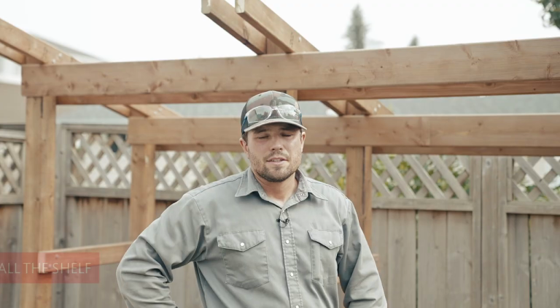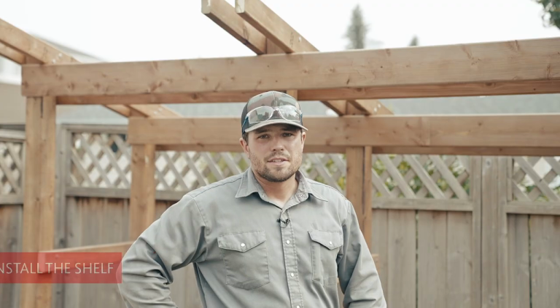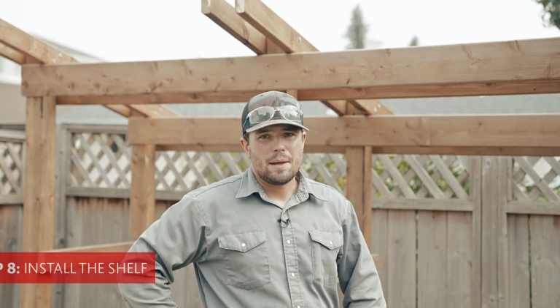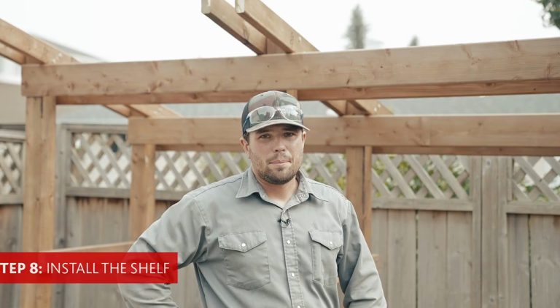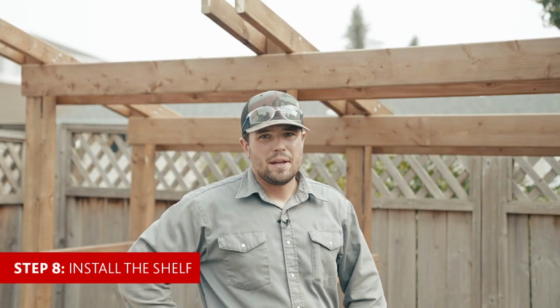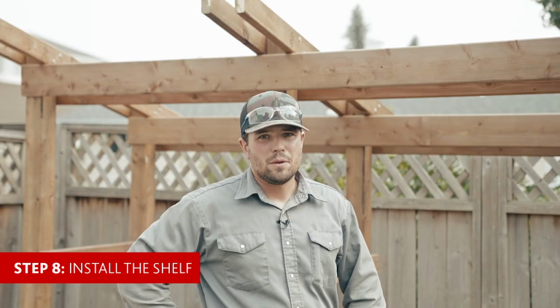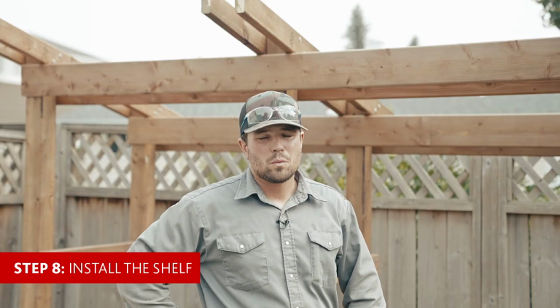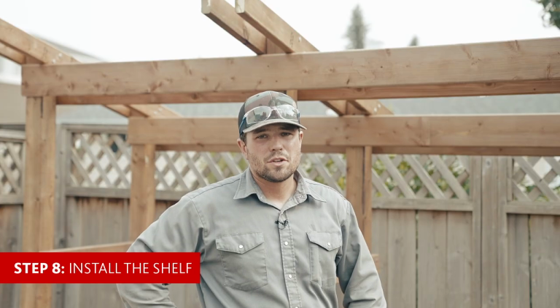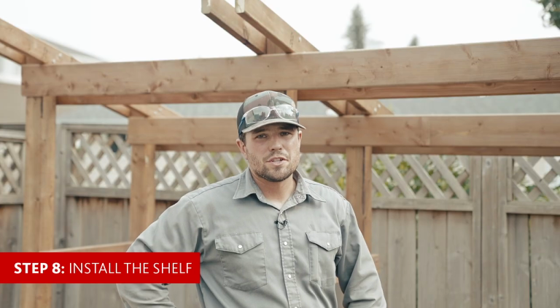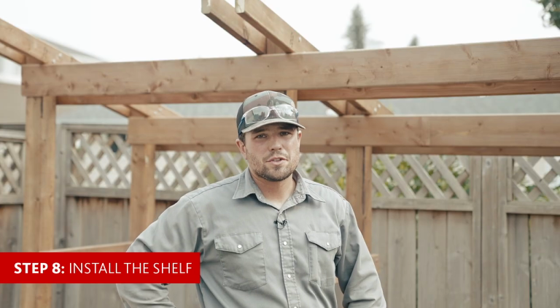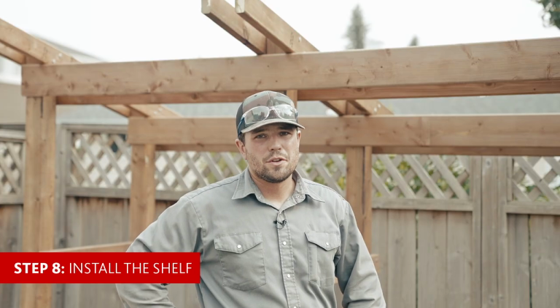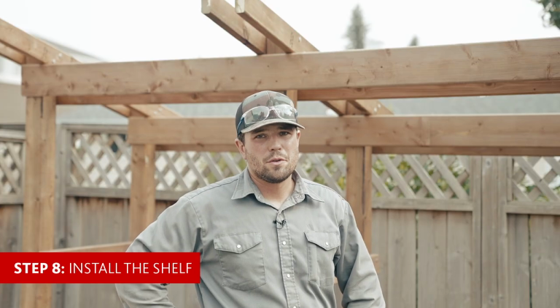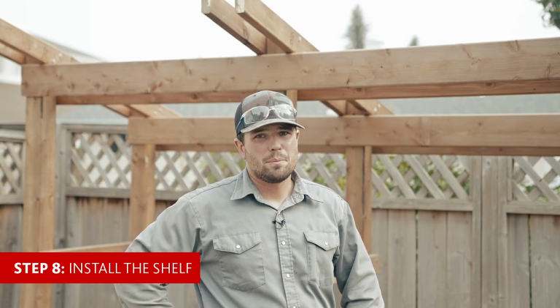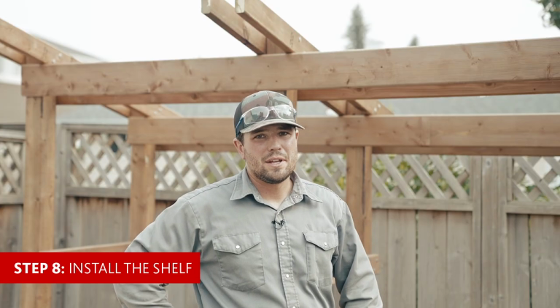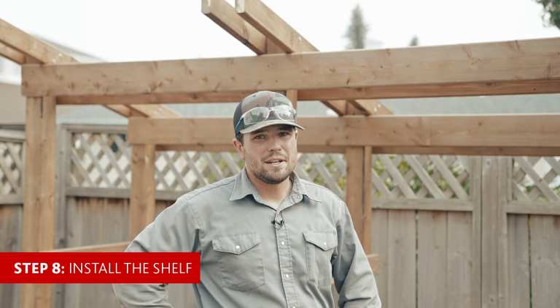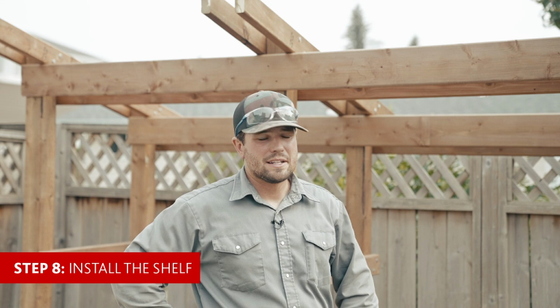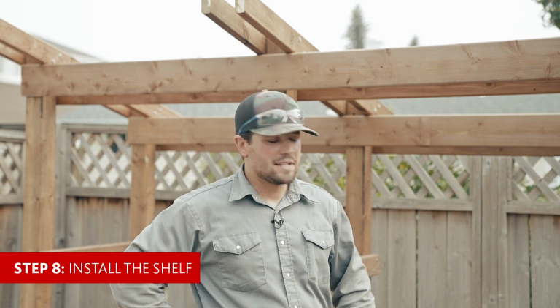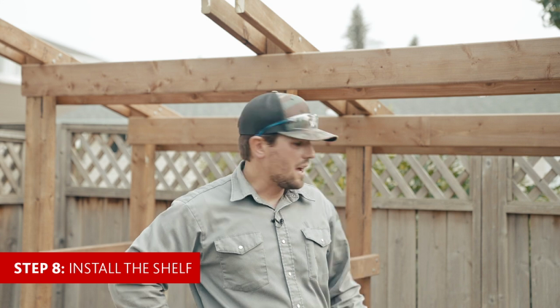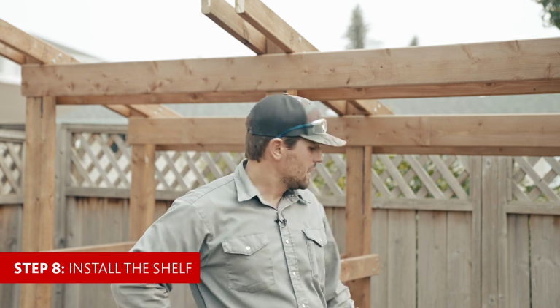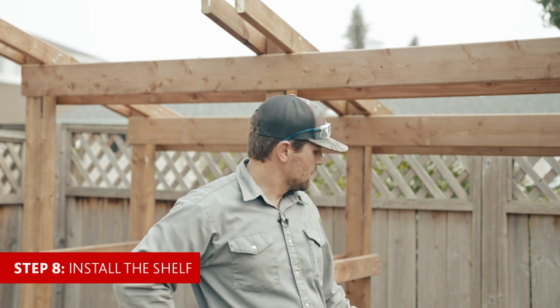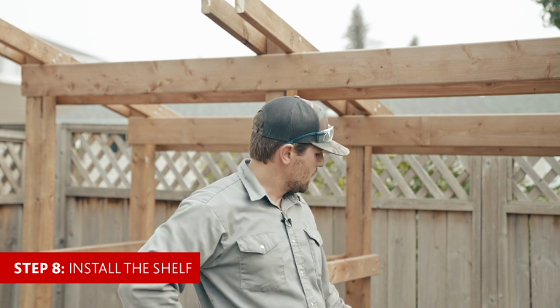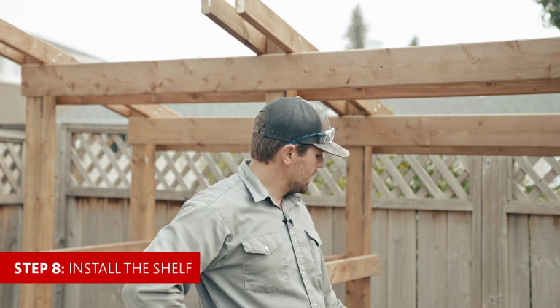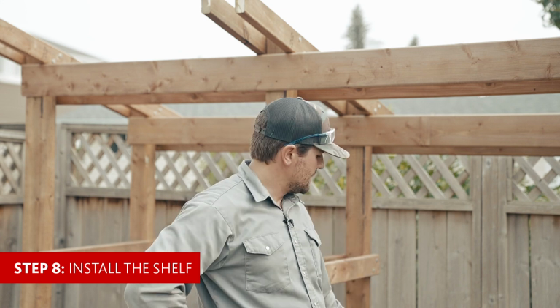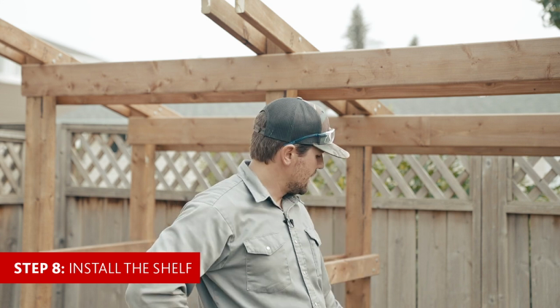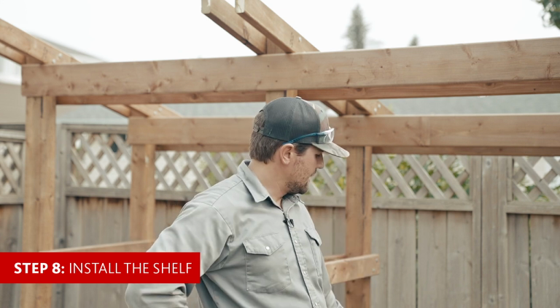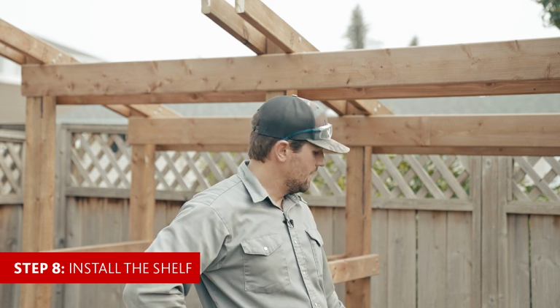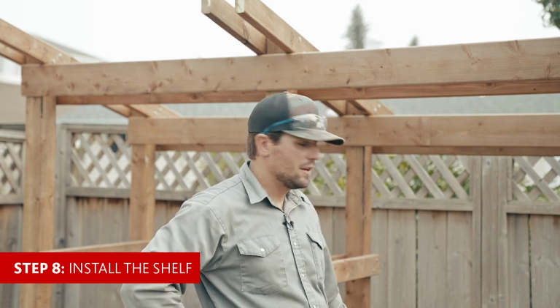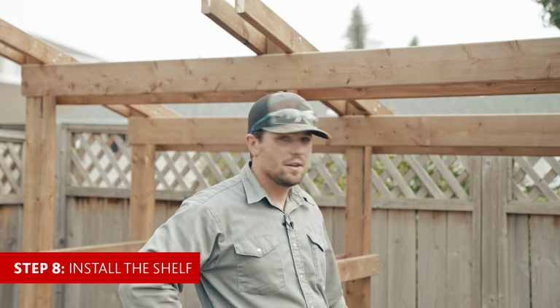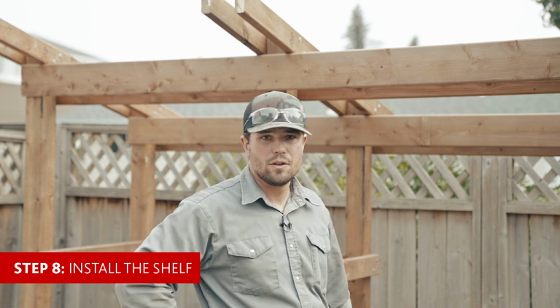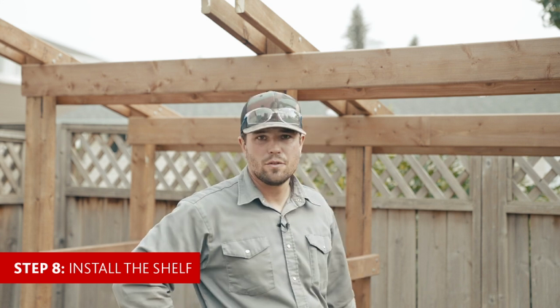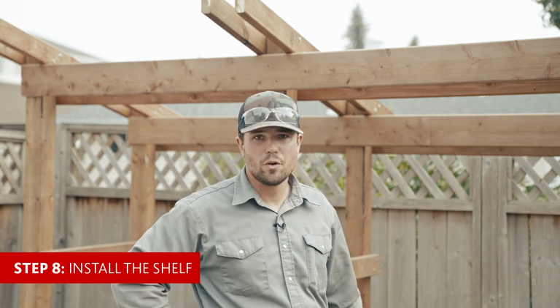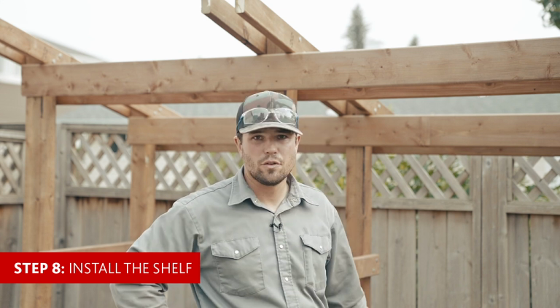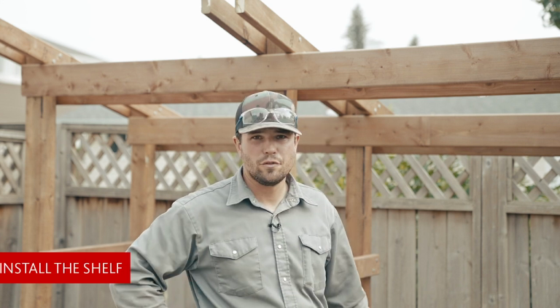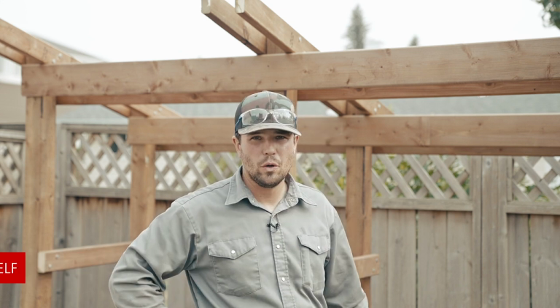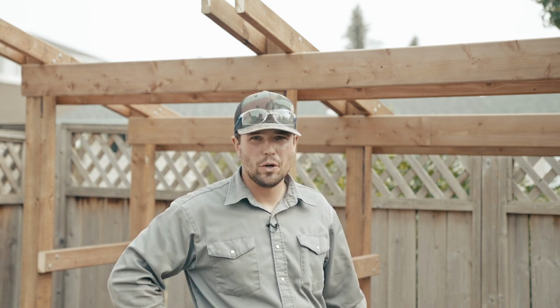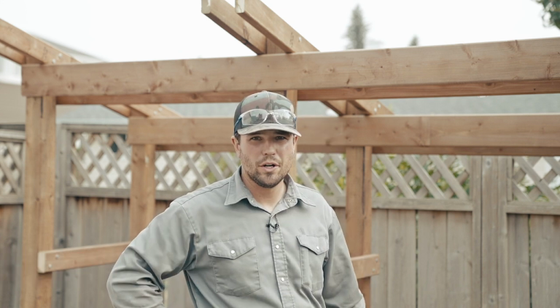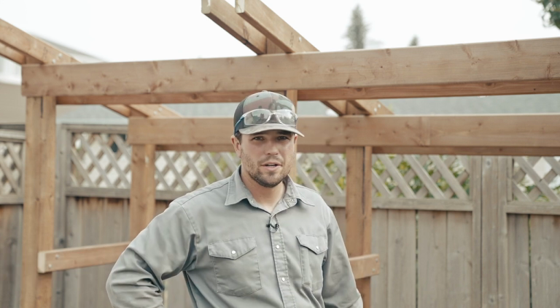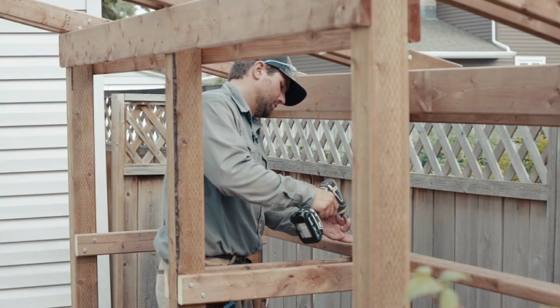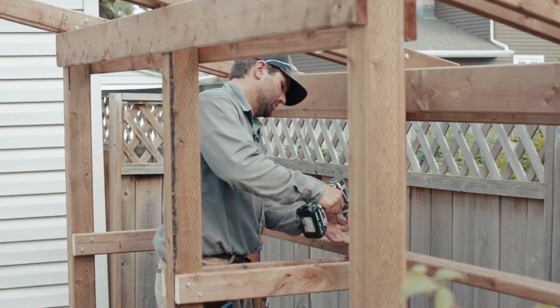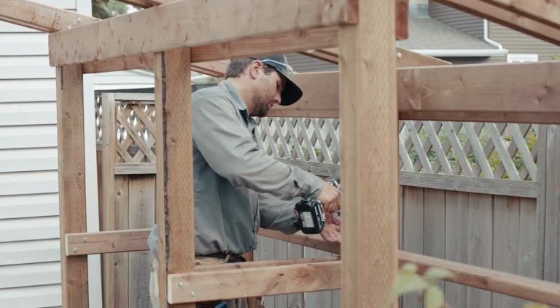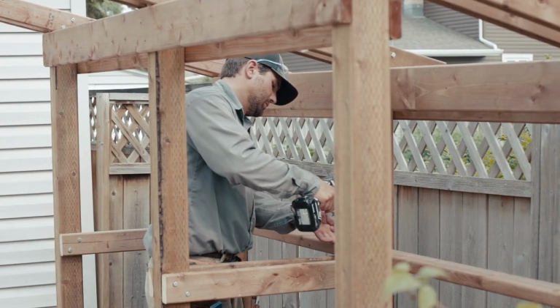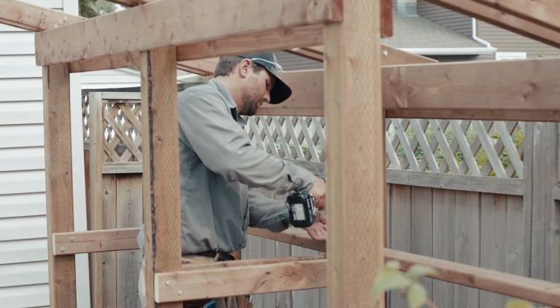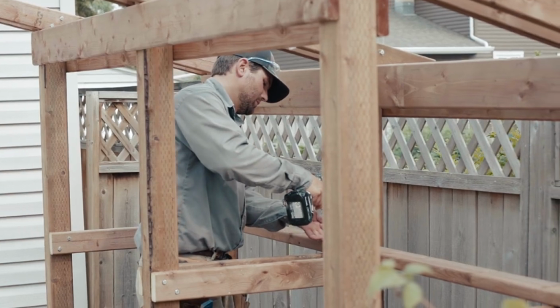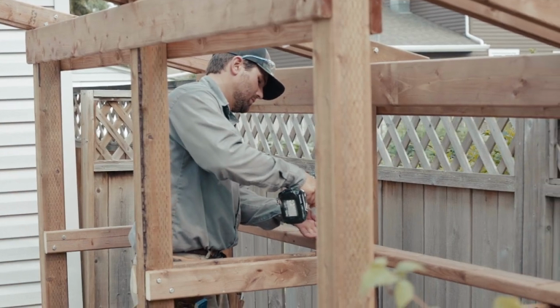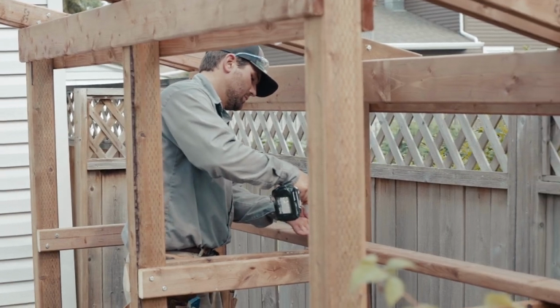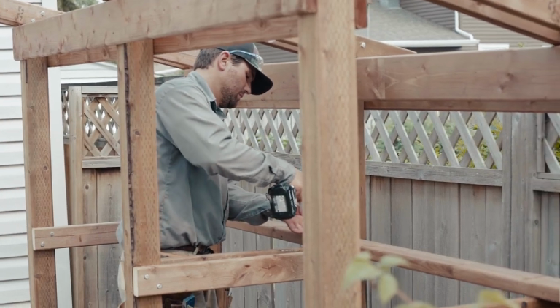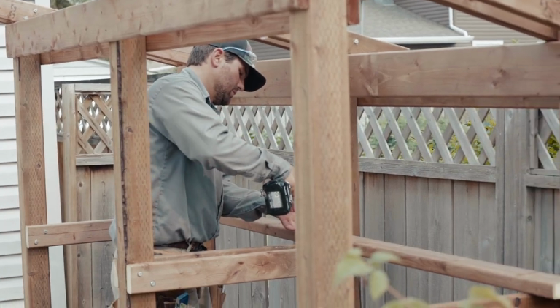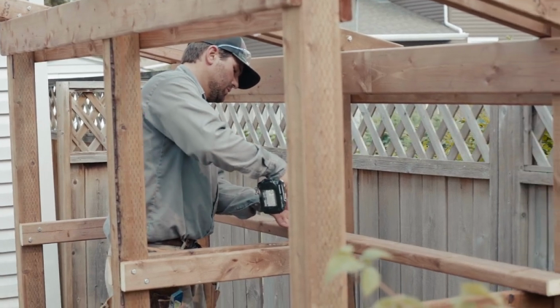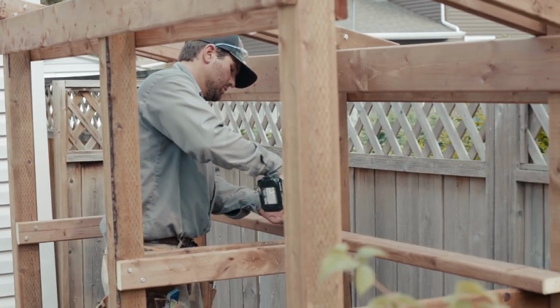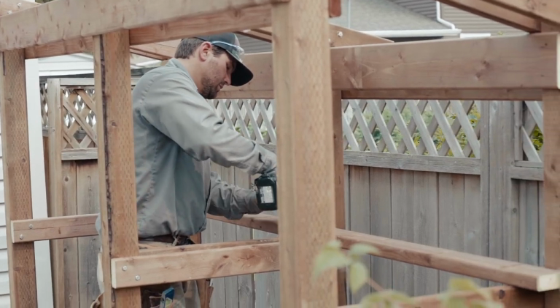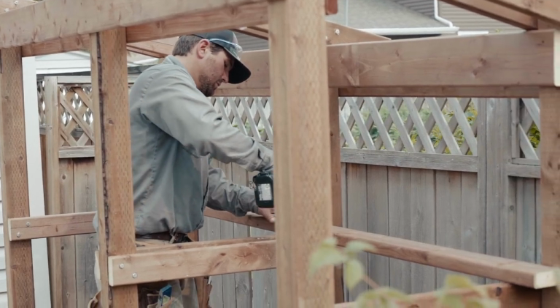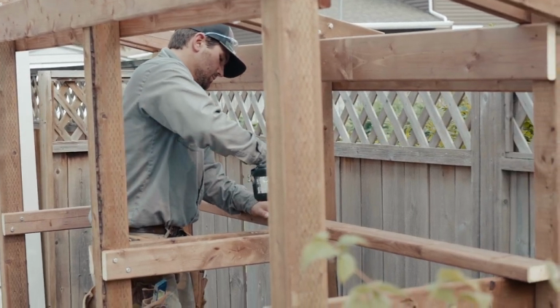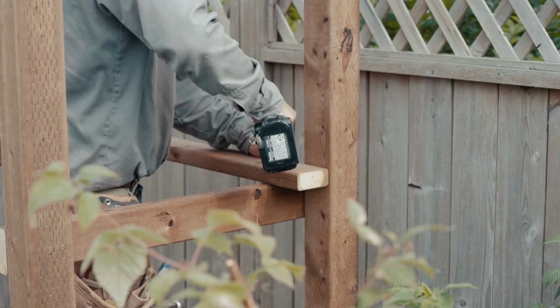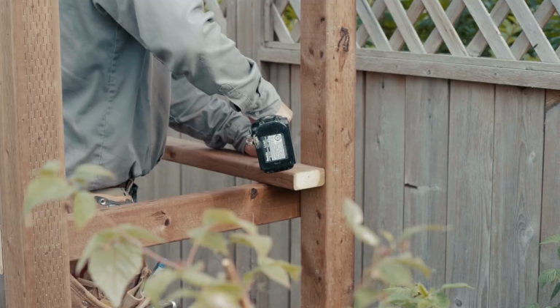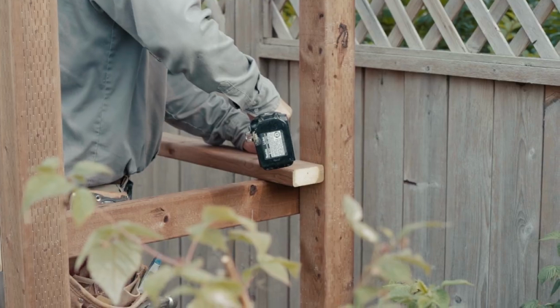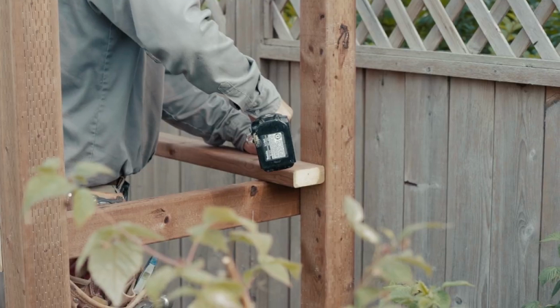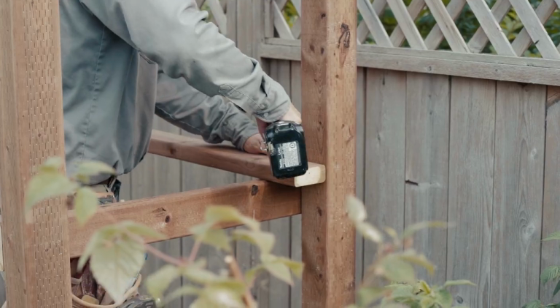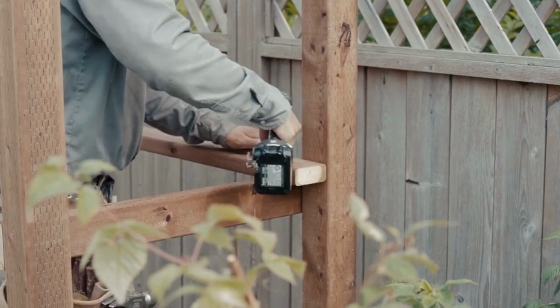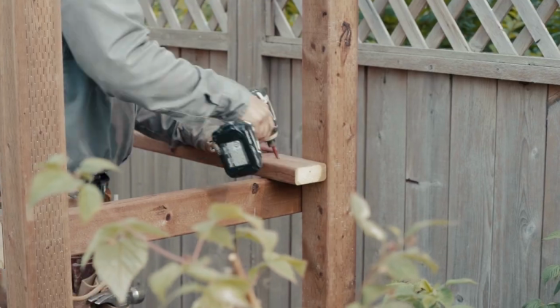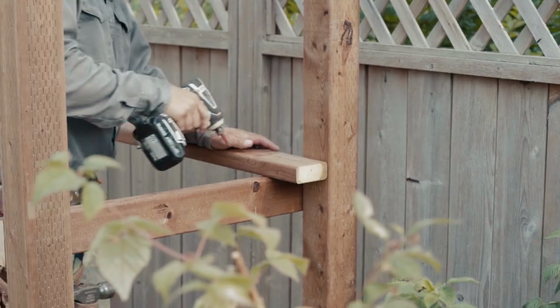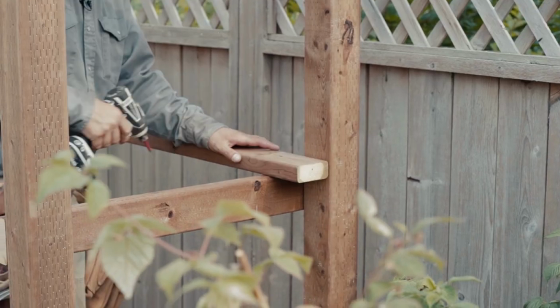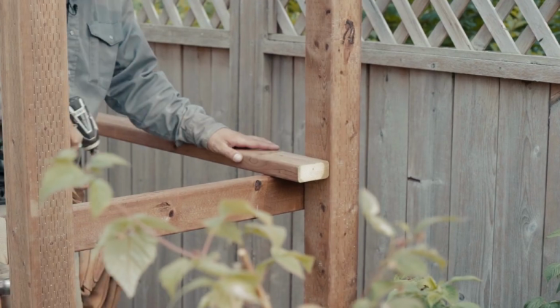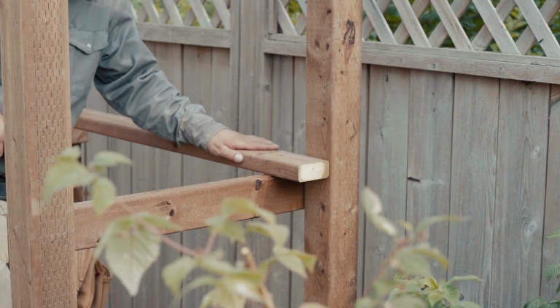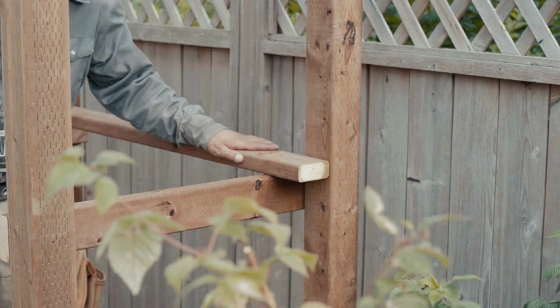Step eight, we're just going to repeat exactly what we did for the floor, but we're going to be putting it up on the second shelf.